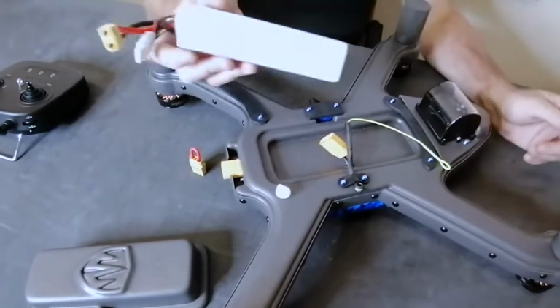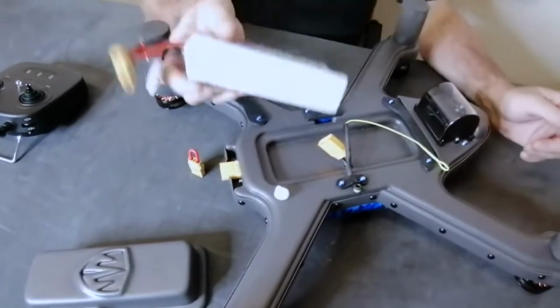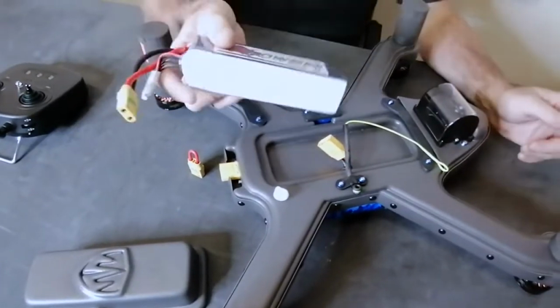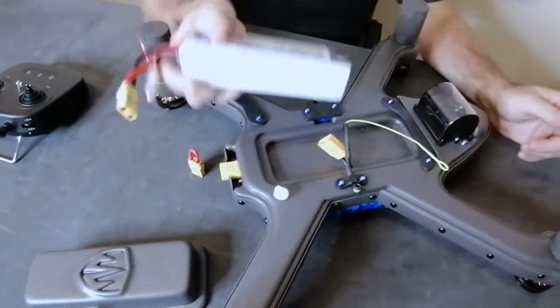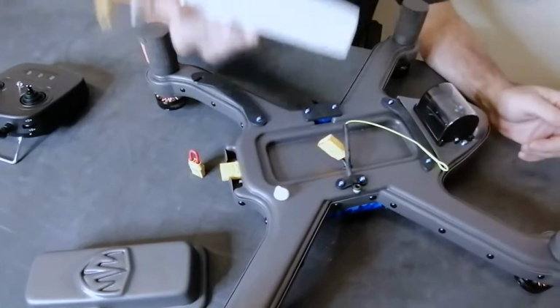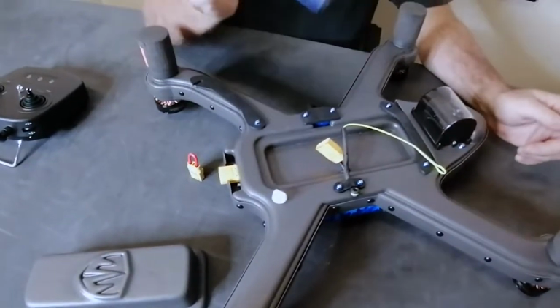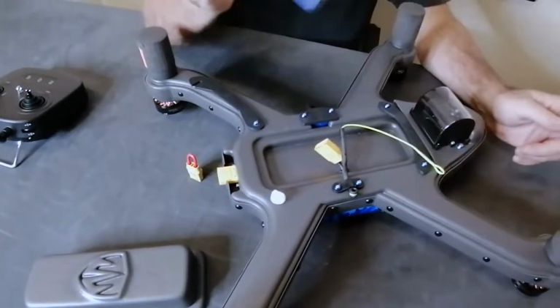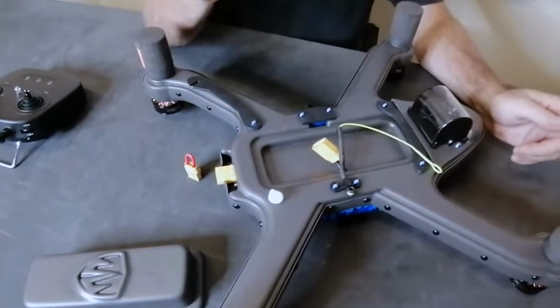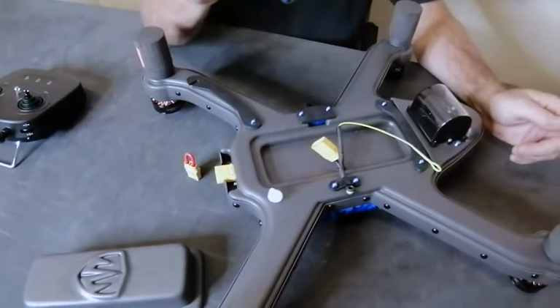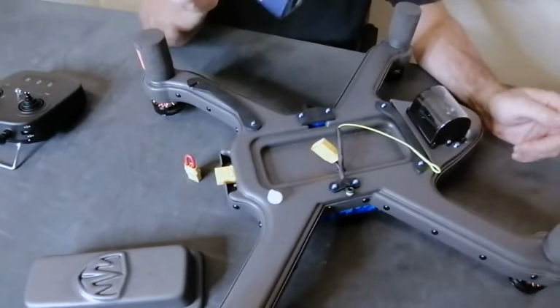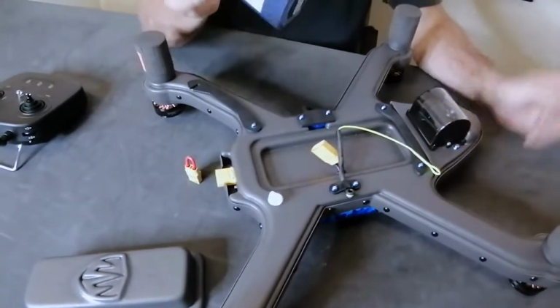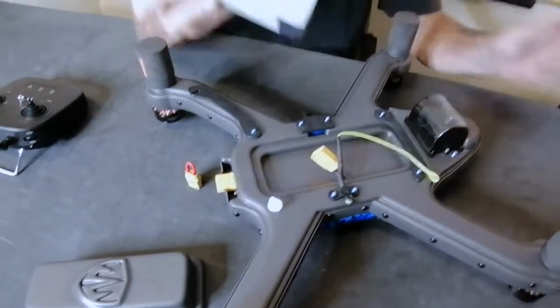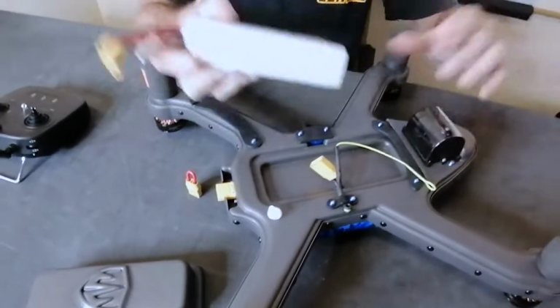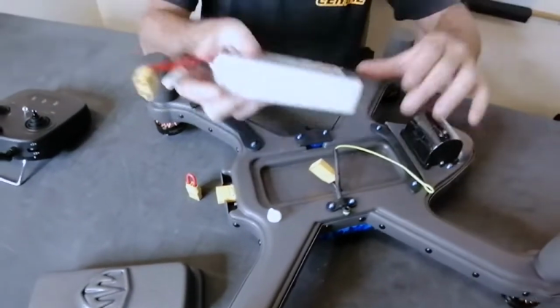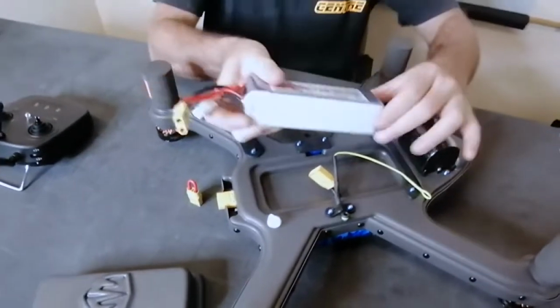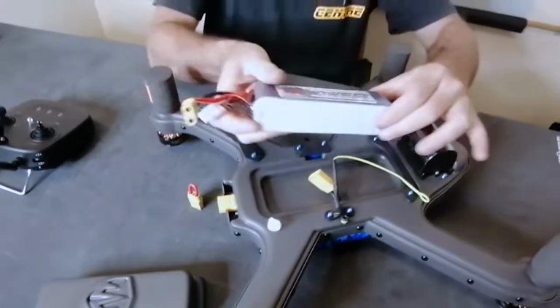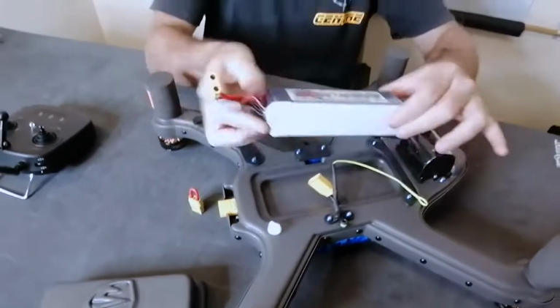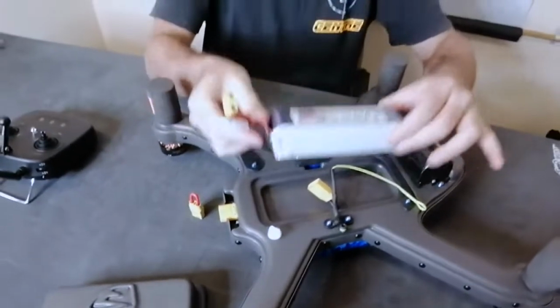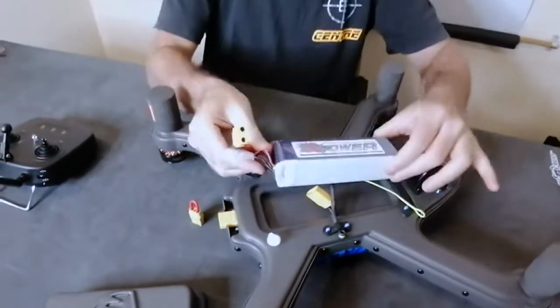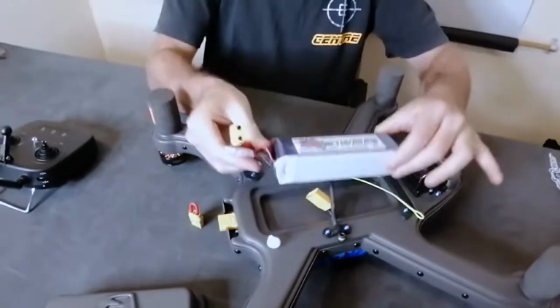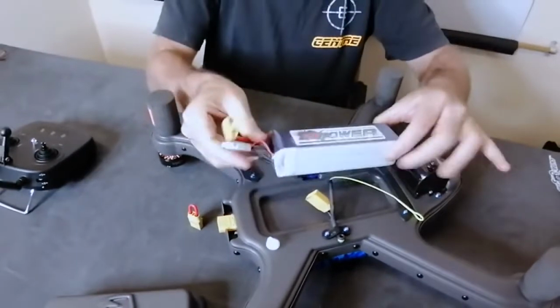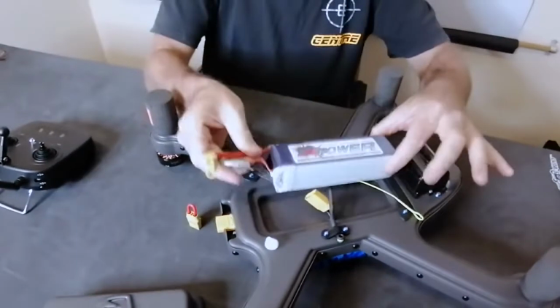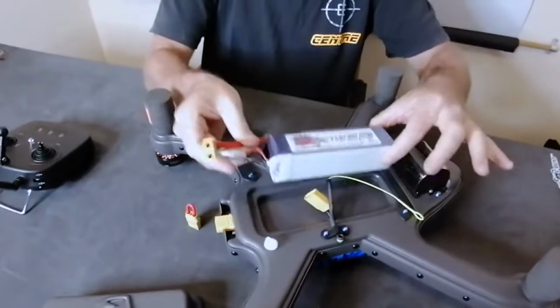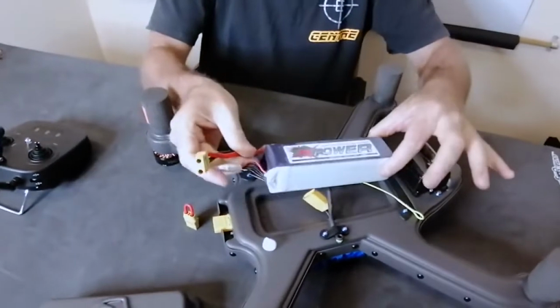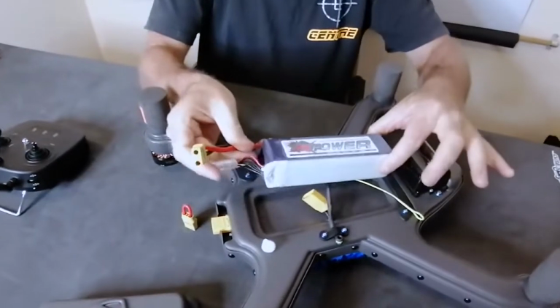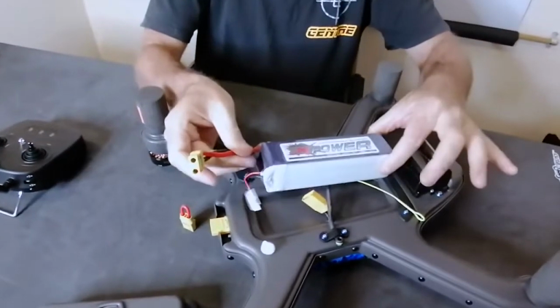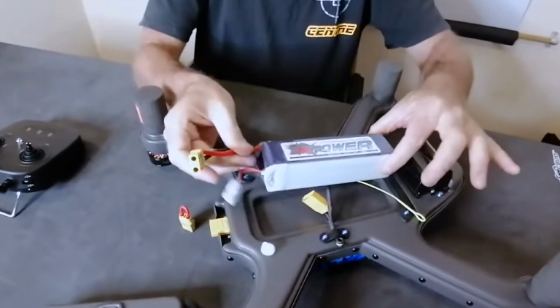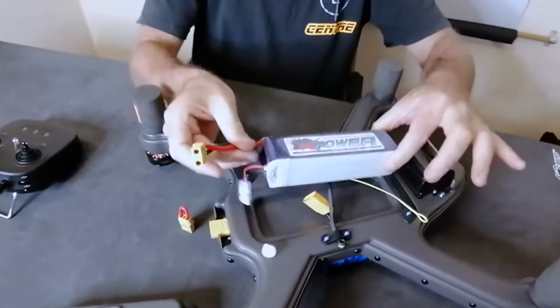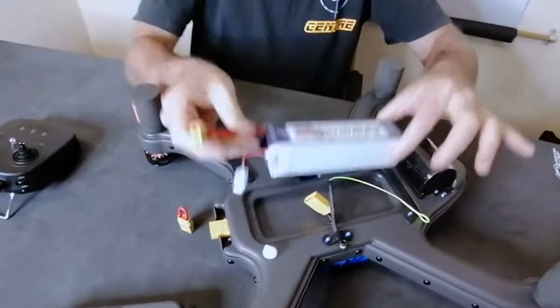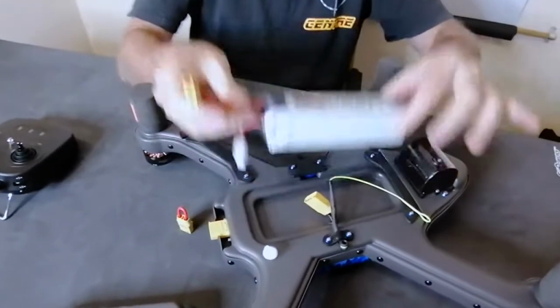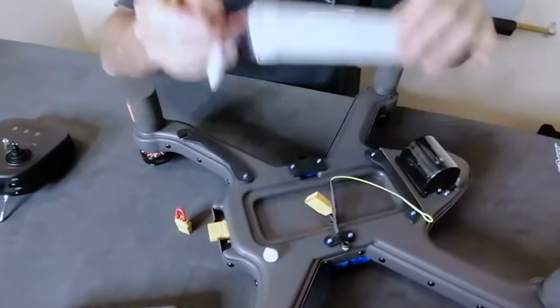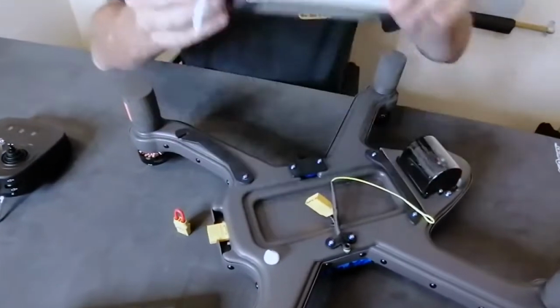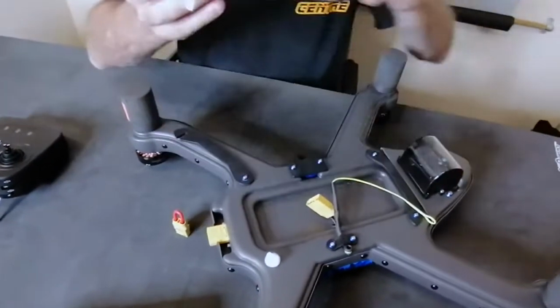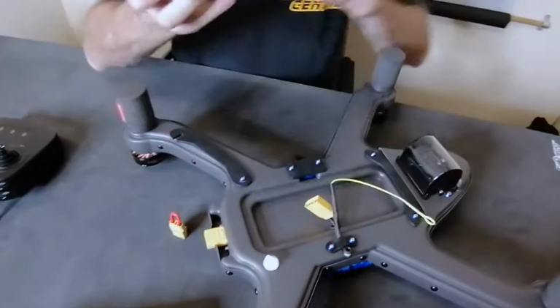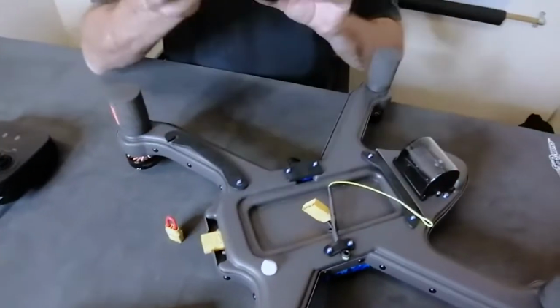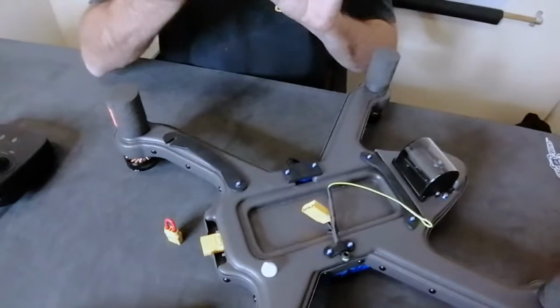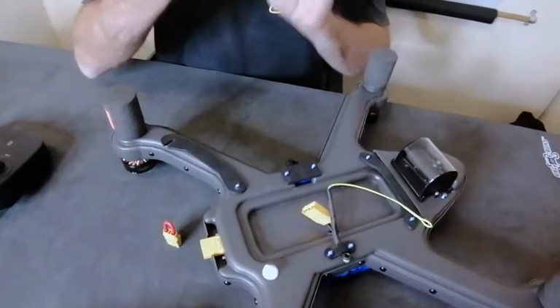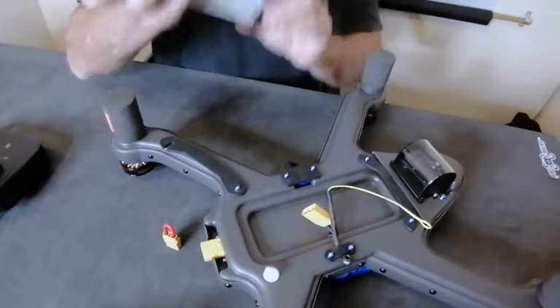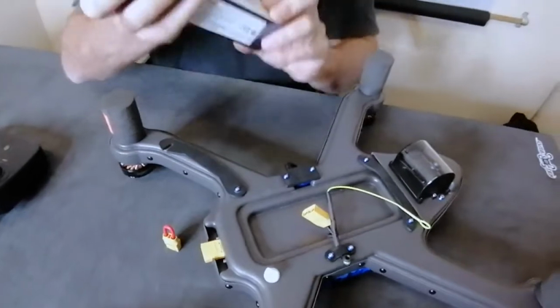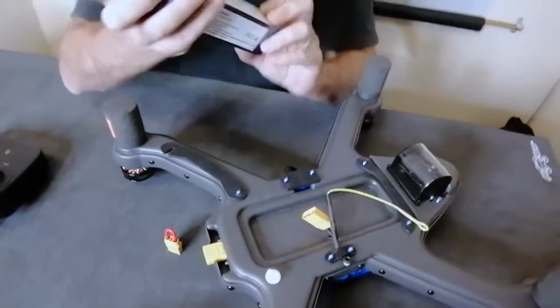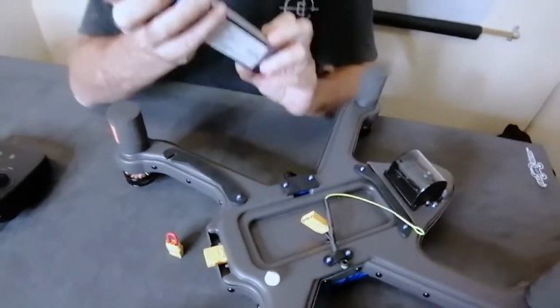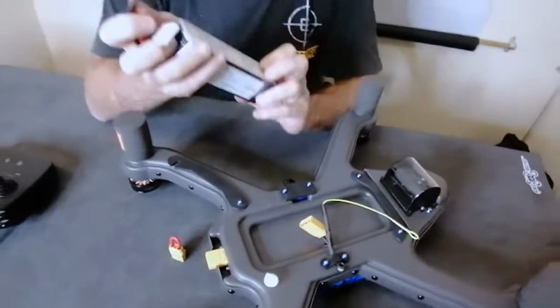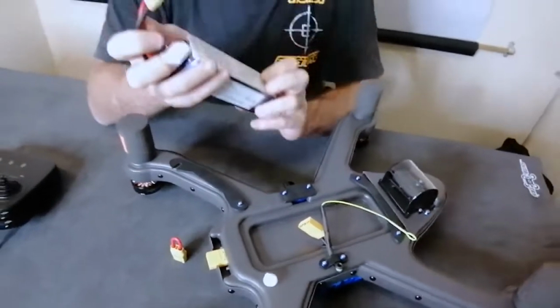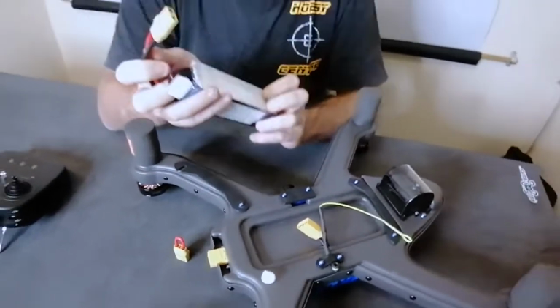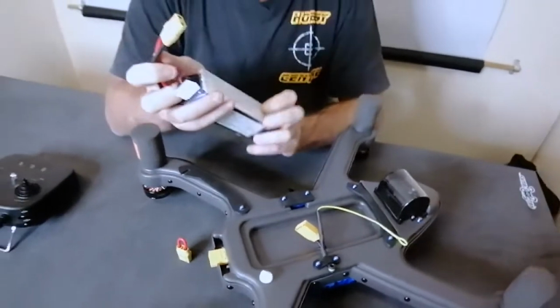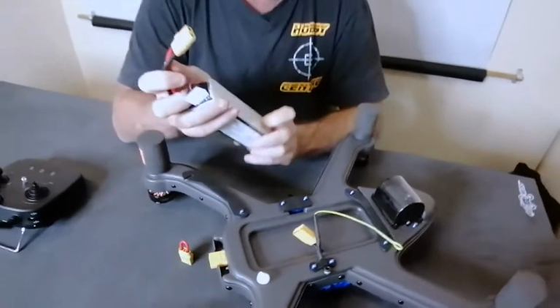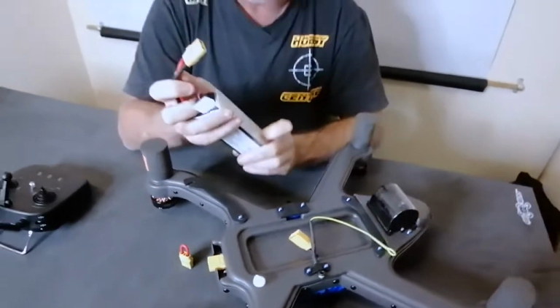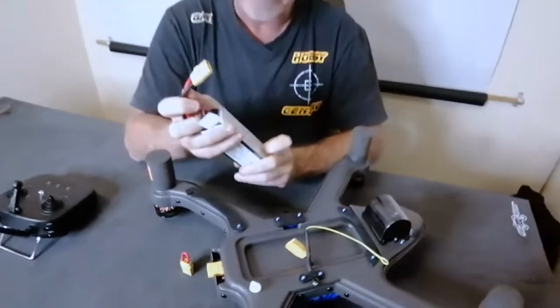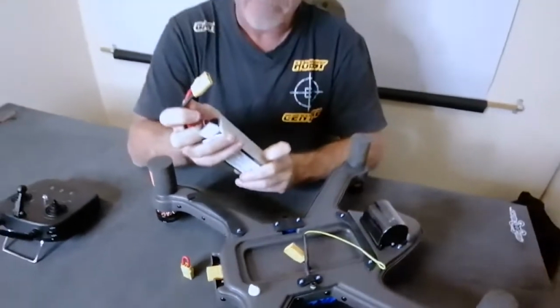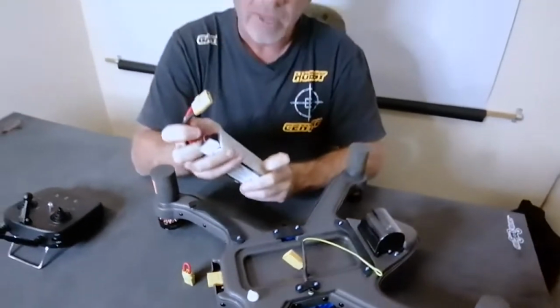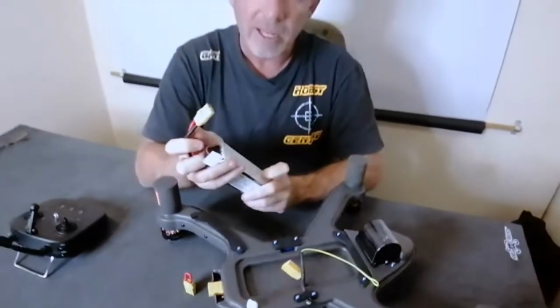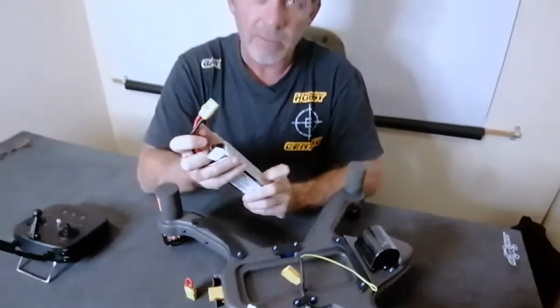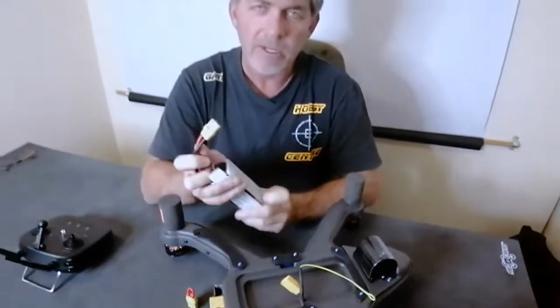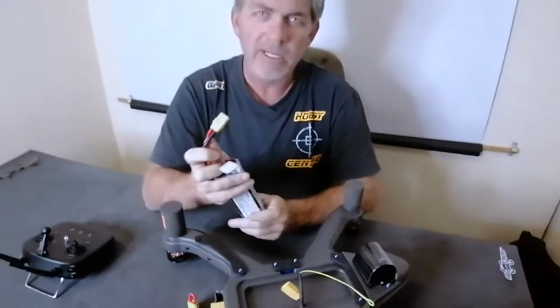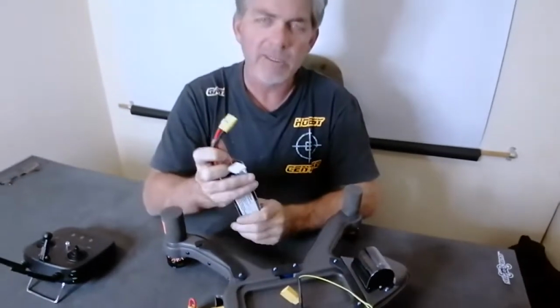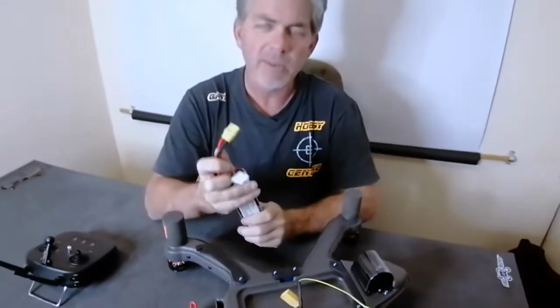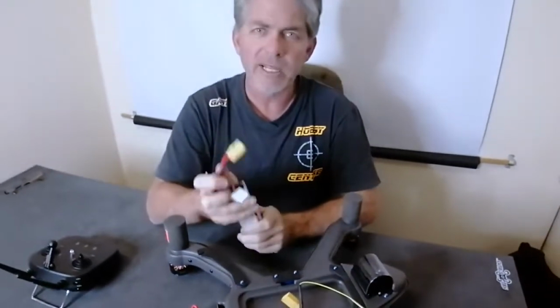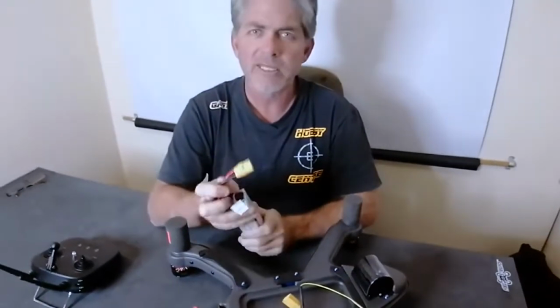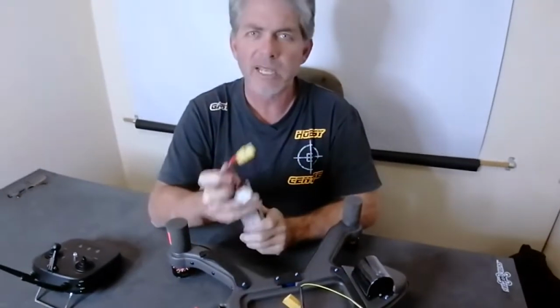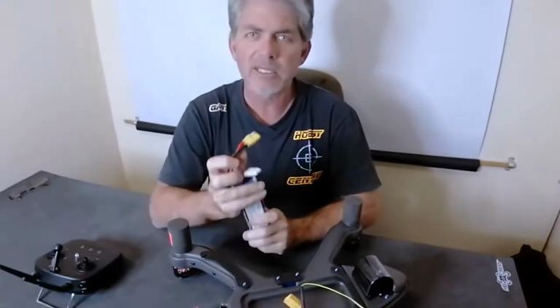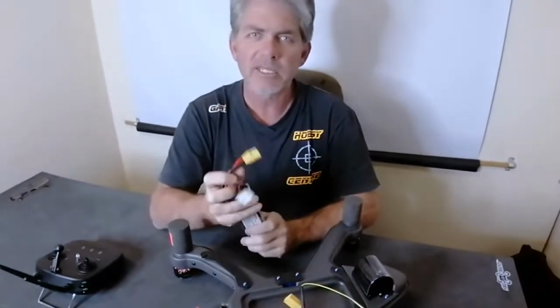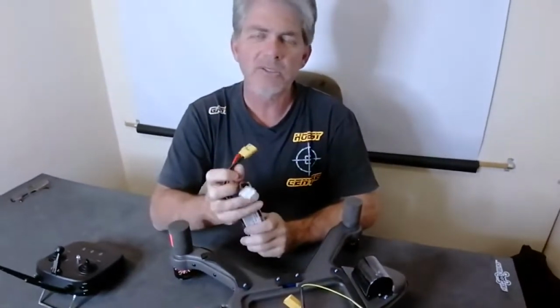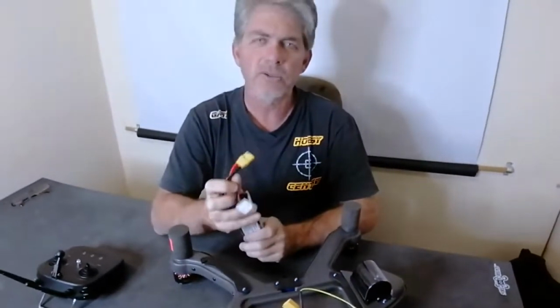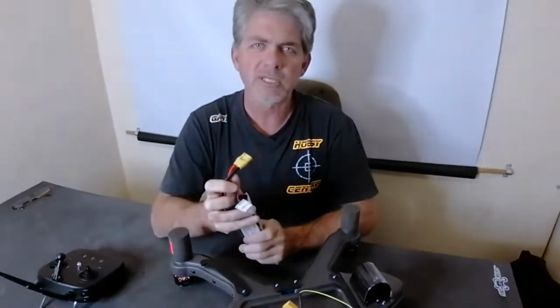Just loosen the retaining arm slightly — you'll feel it moves over. Take out the battery box and put it to one side. Now we need to install the battery into this battery box.